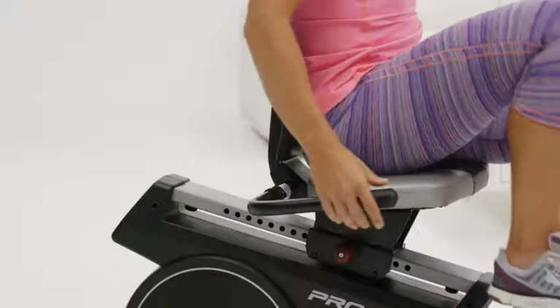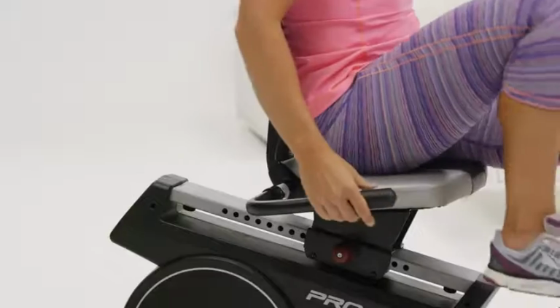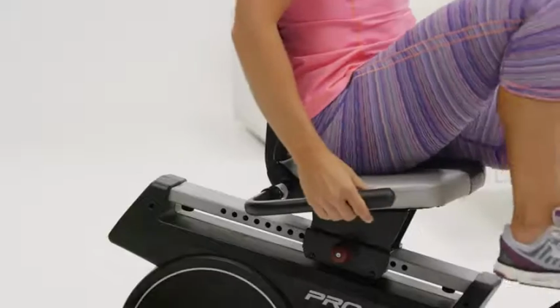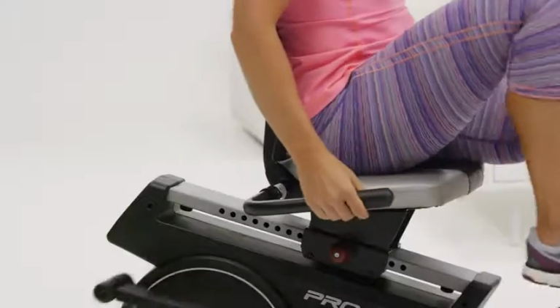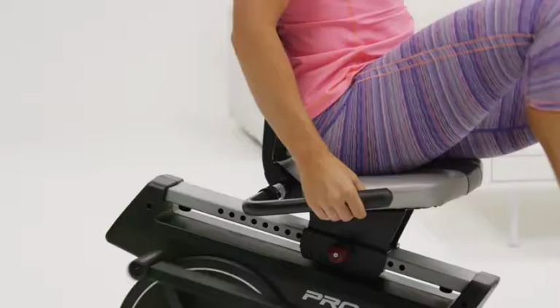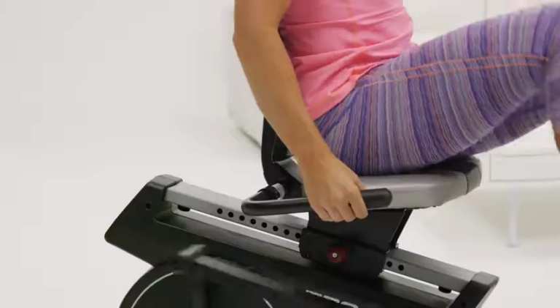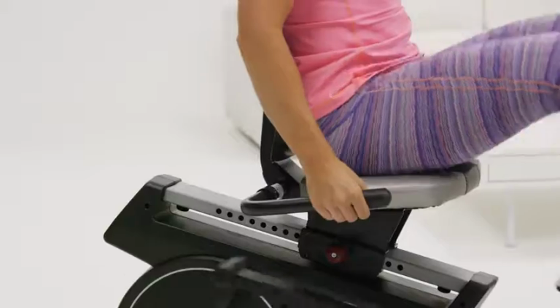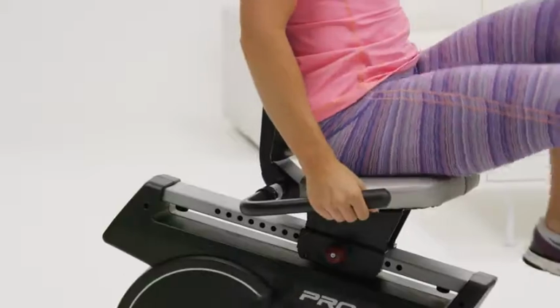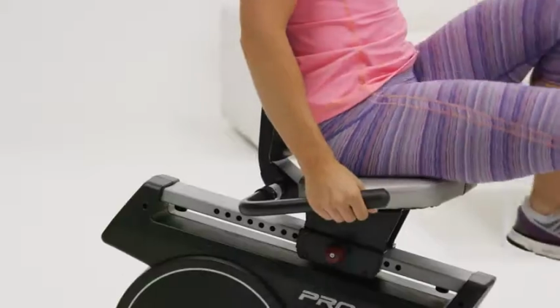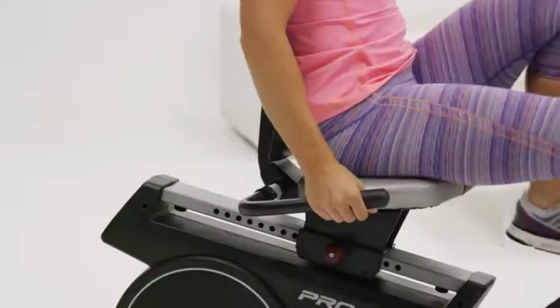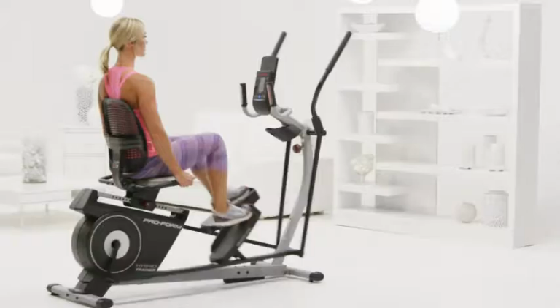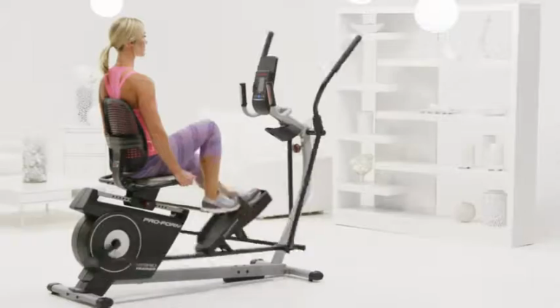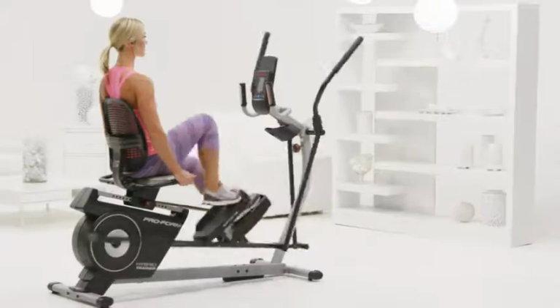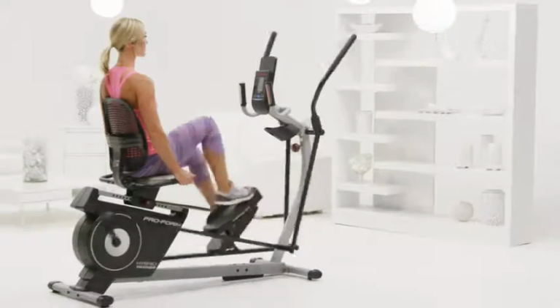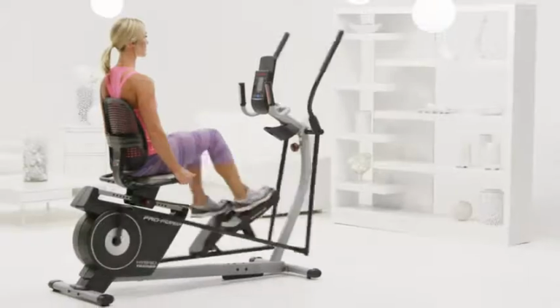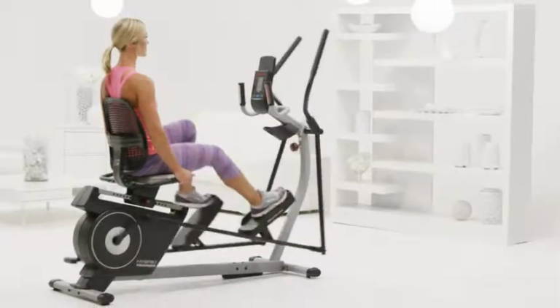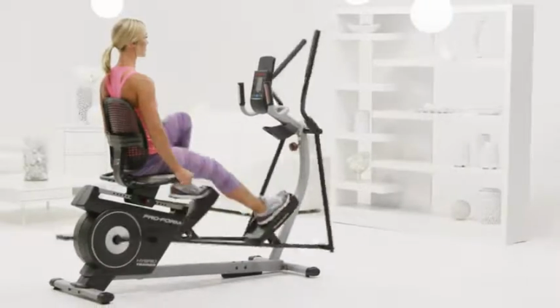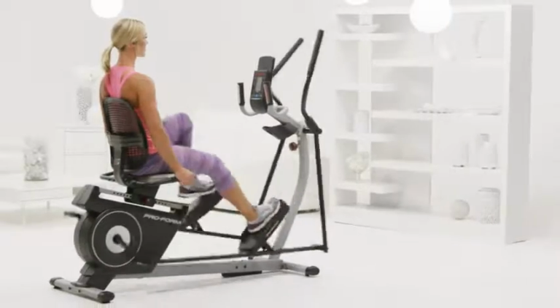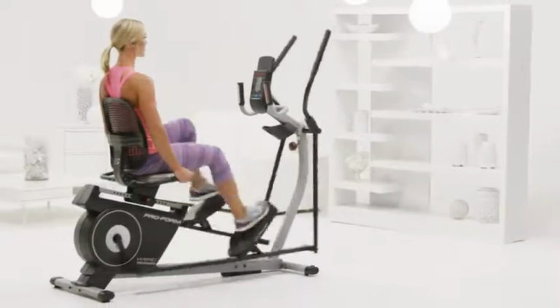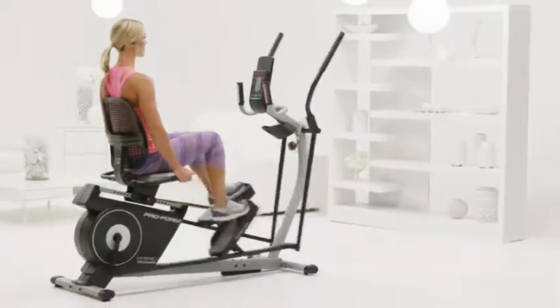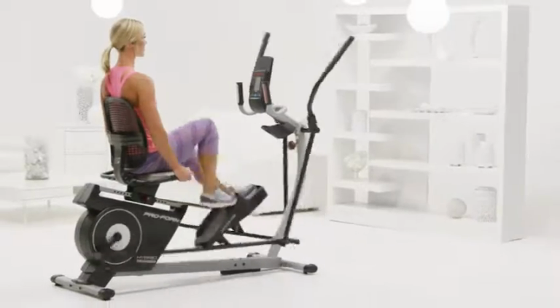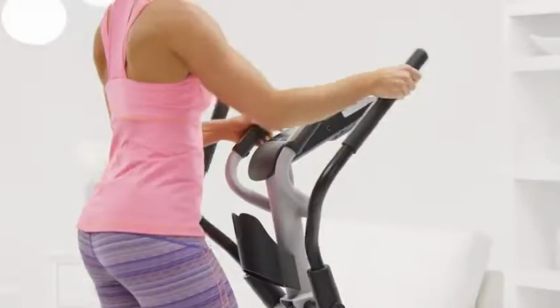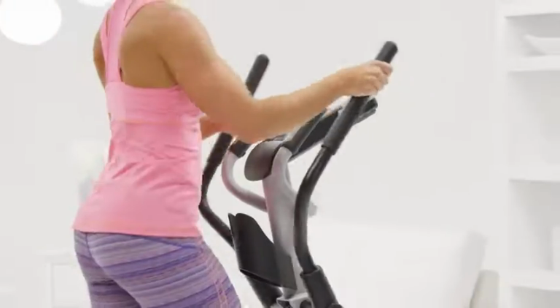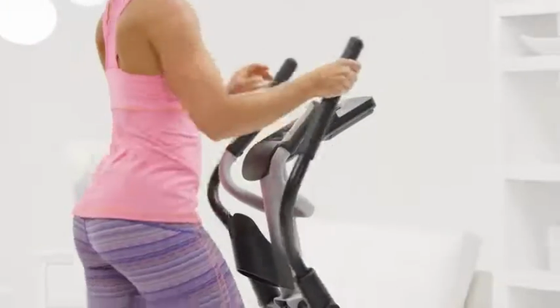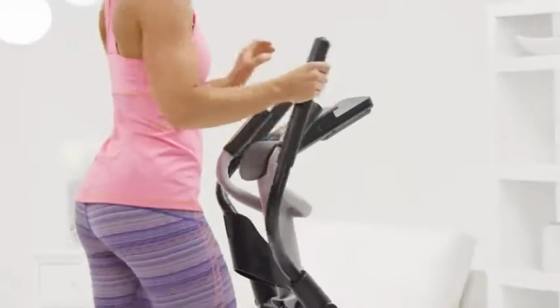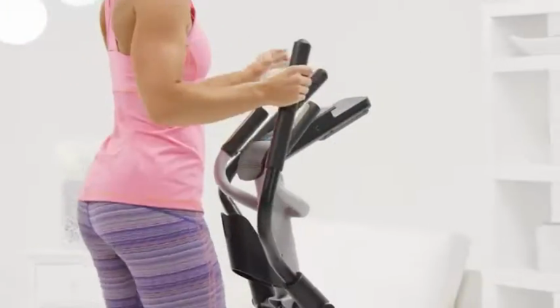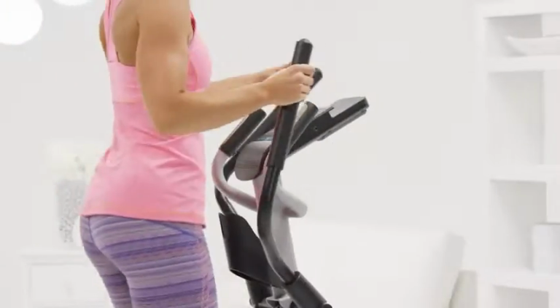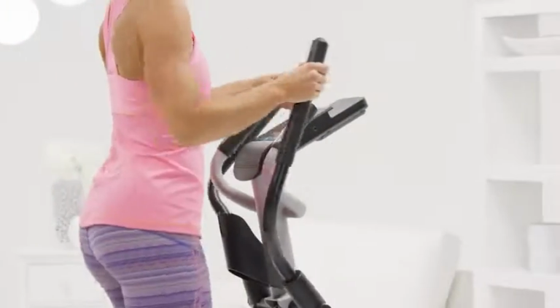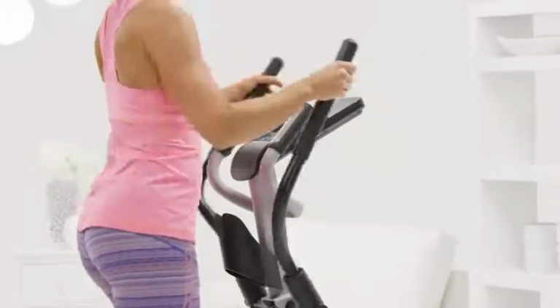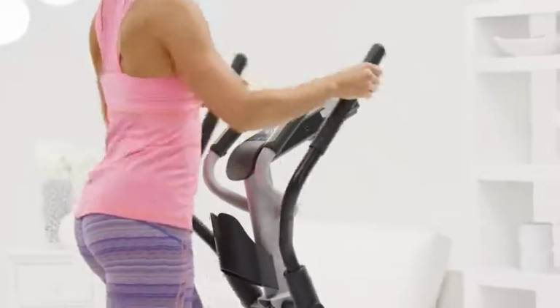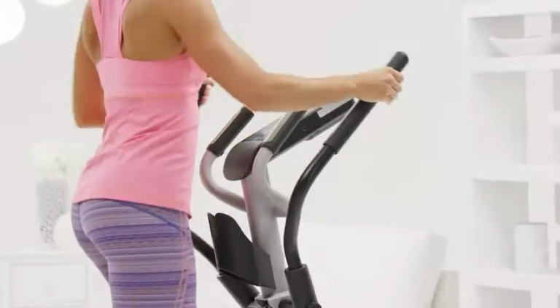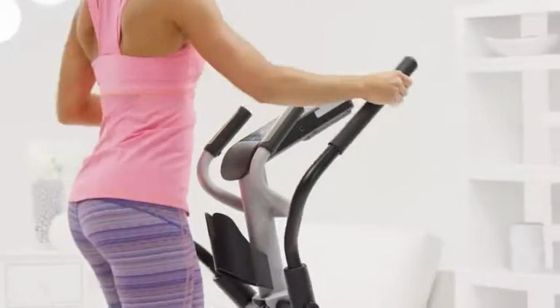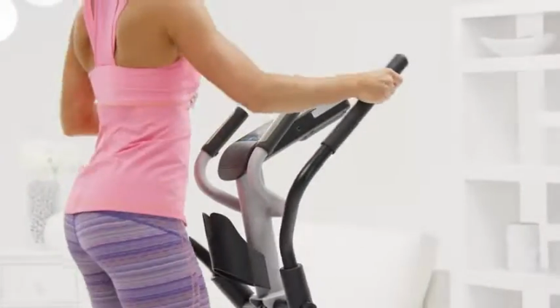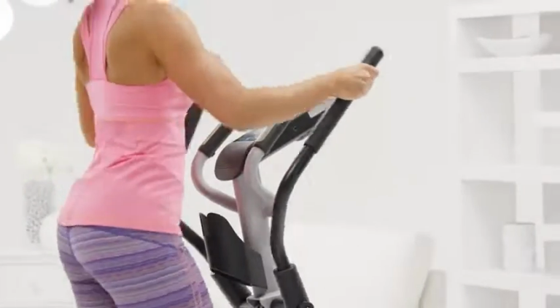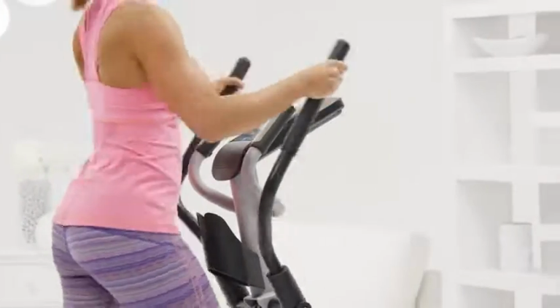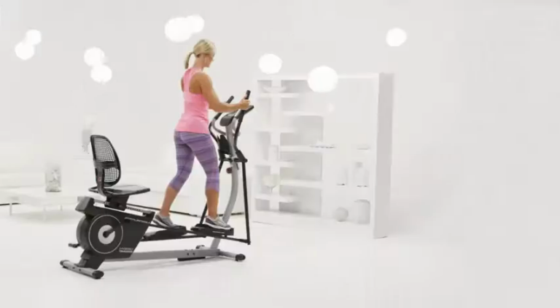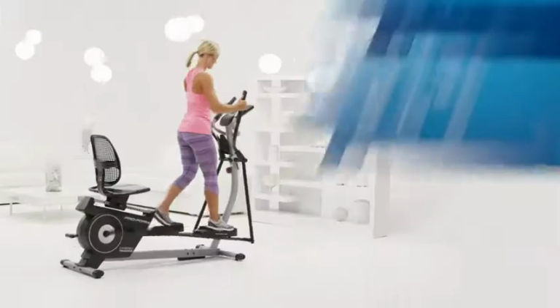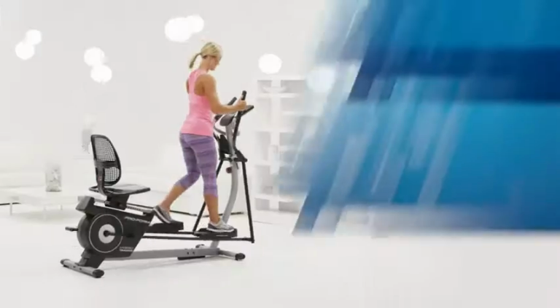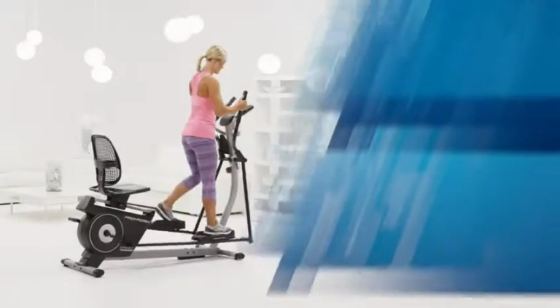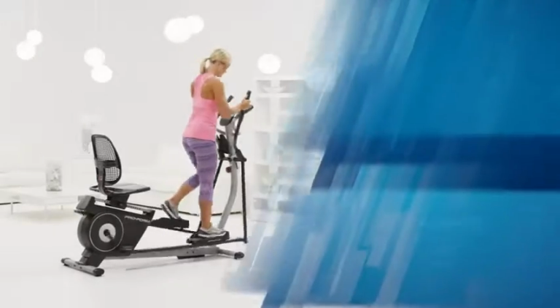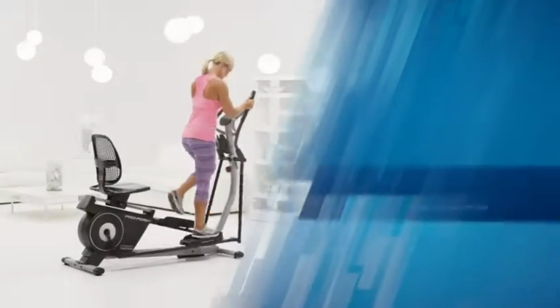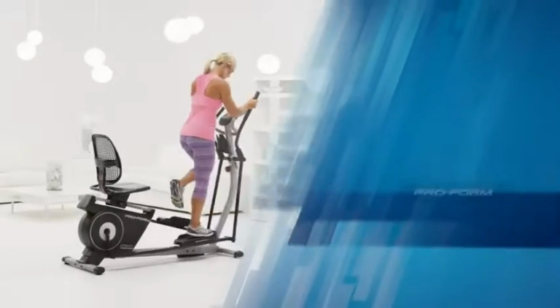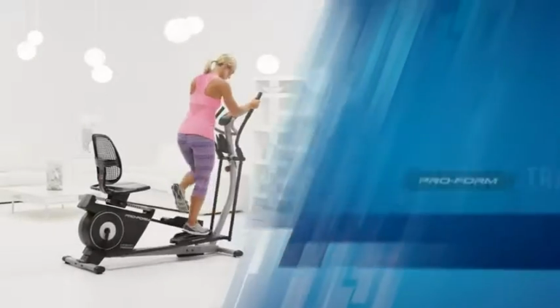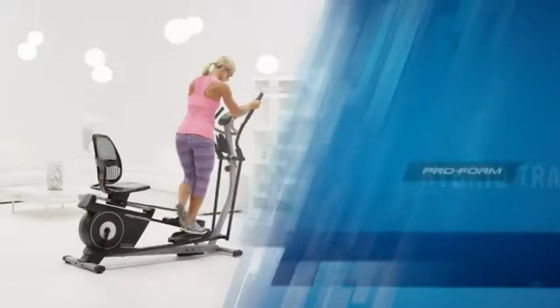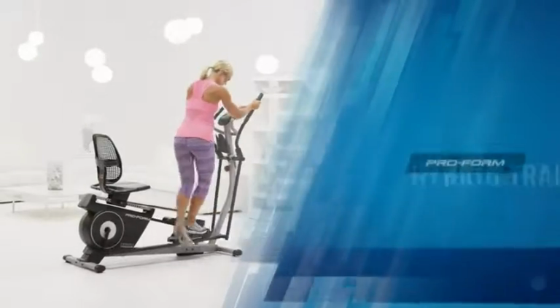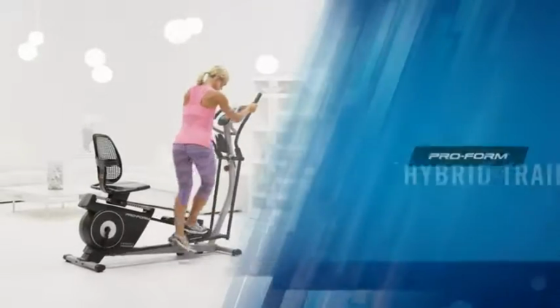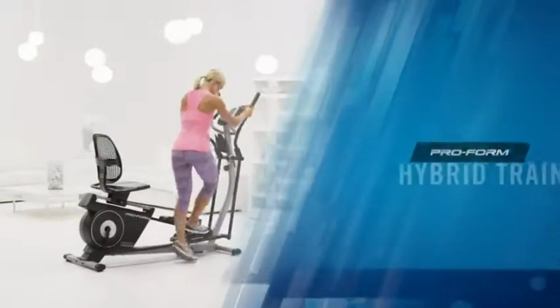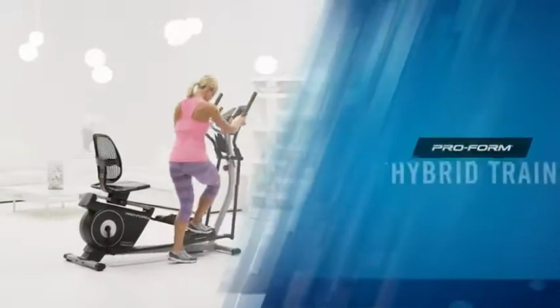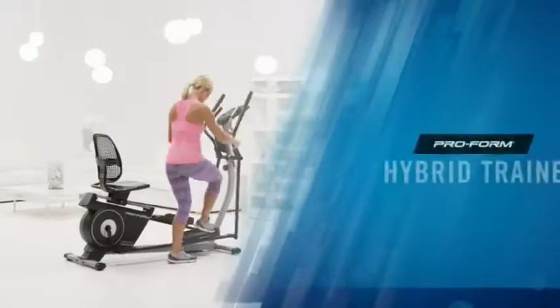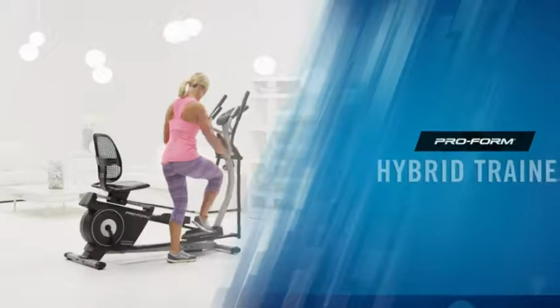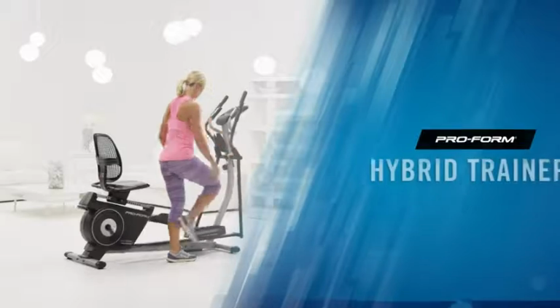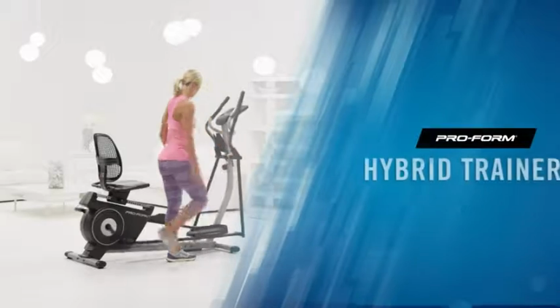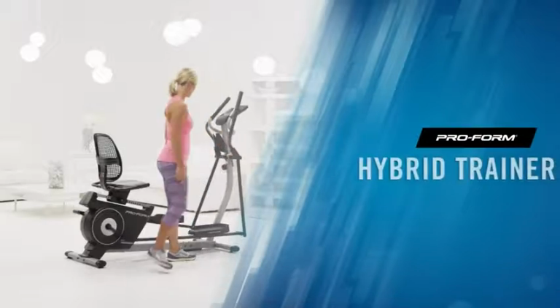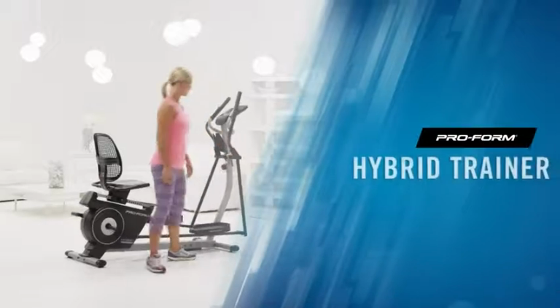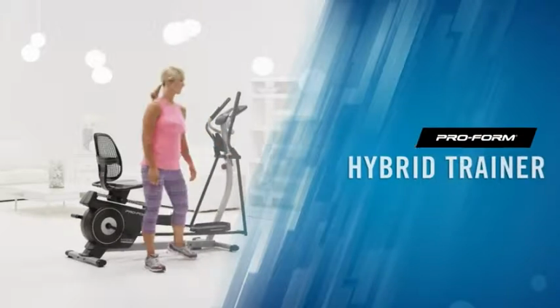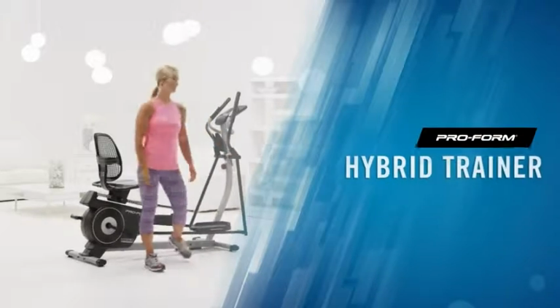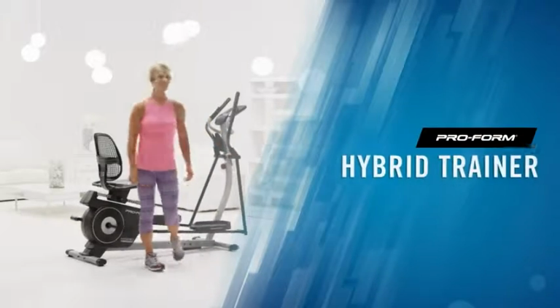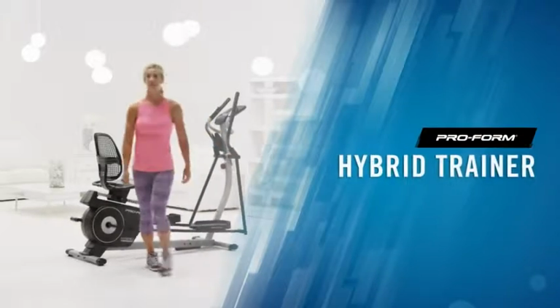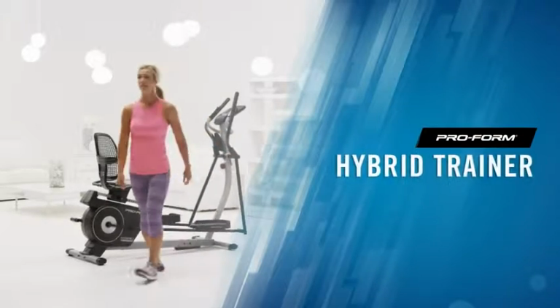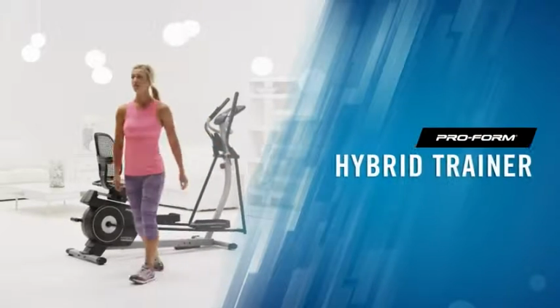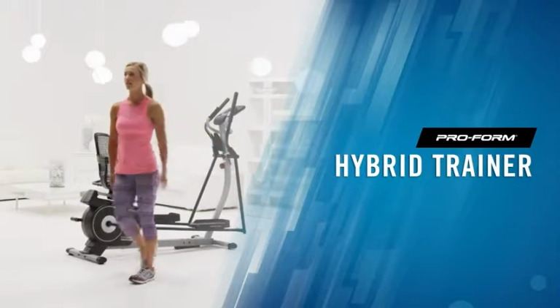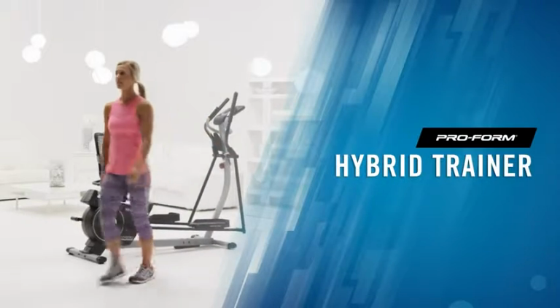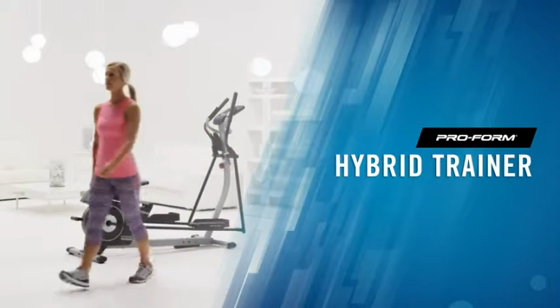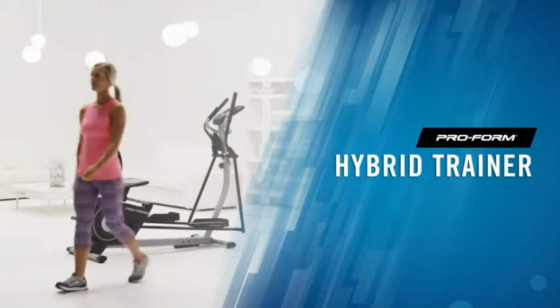Each workout feels fresh and fun with my Hybrid Trainer. It's more than a bike and more than an elliptical — it's exactly what I've been looking for.